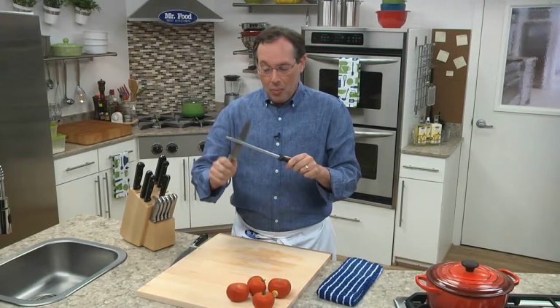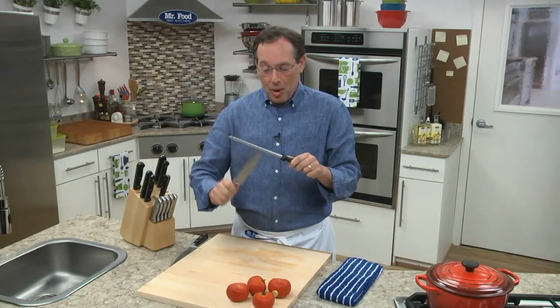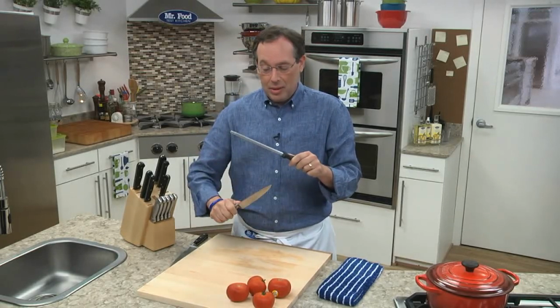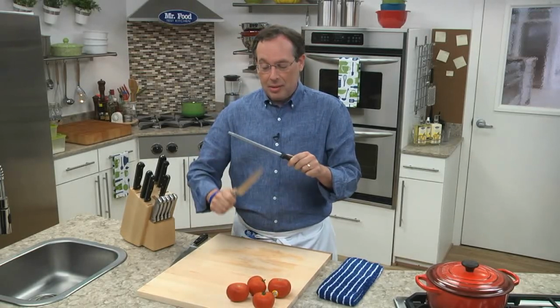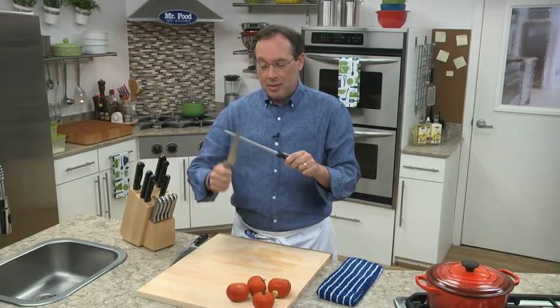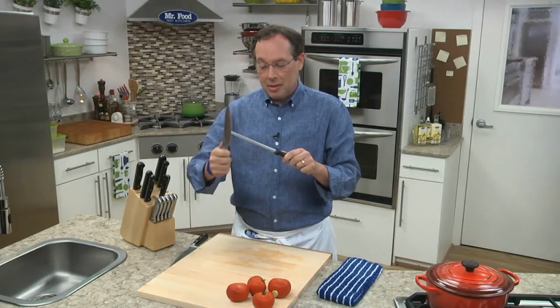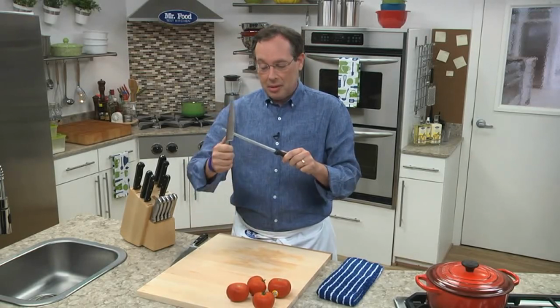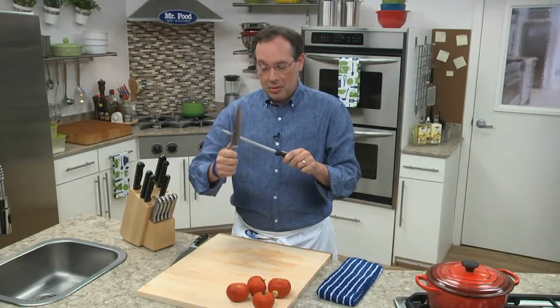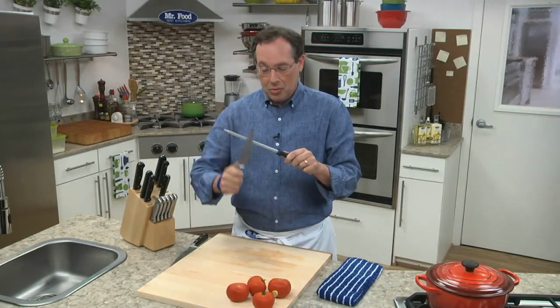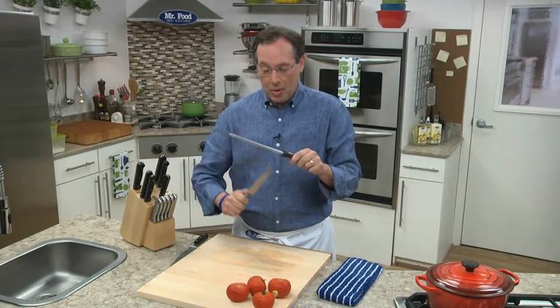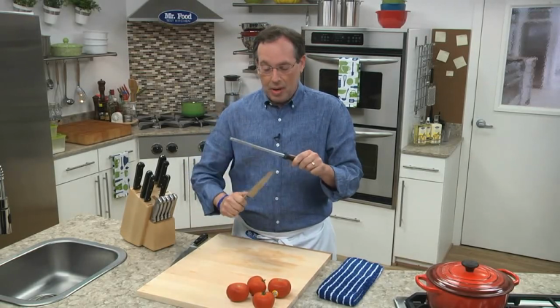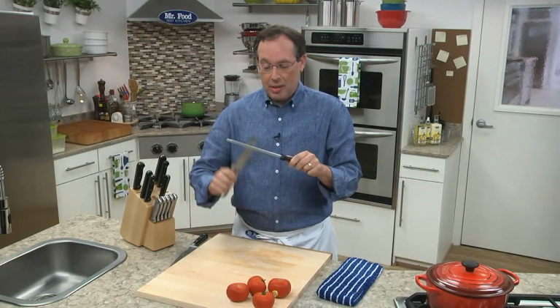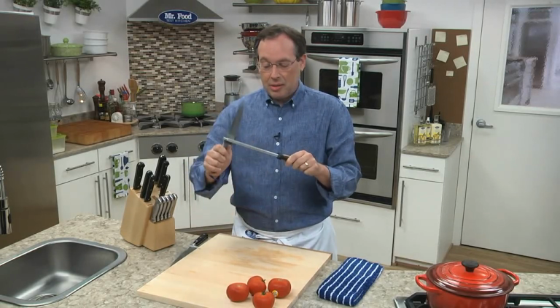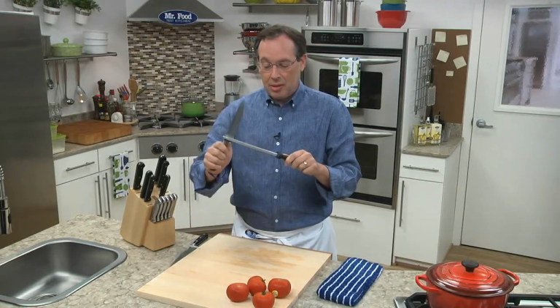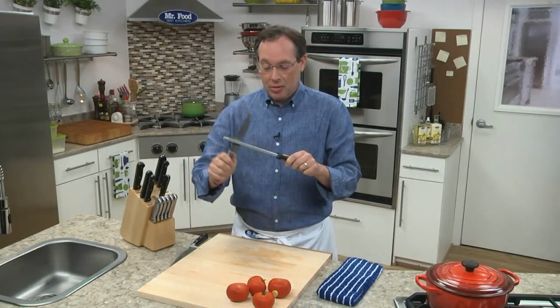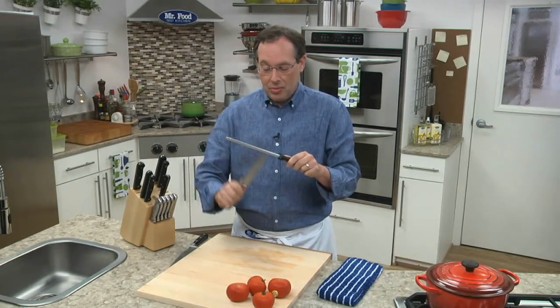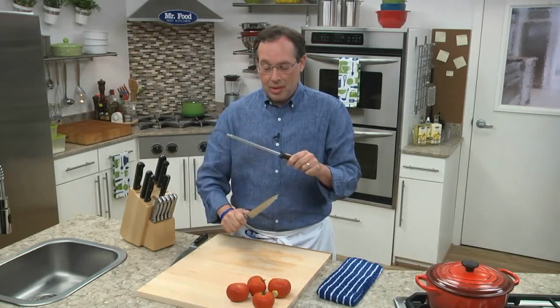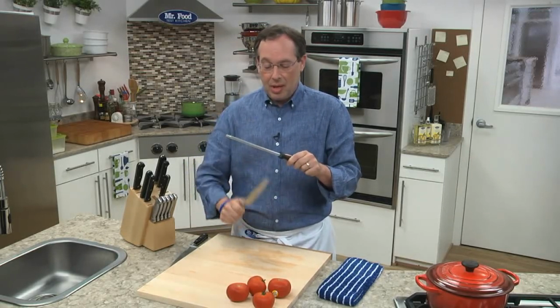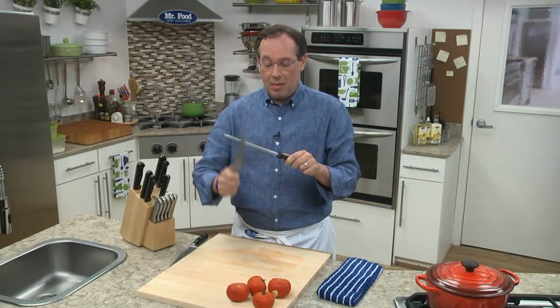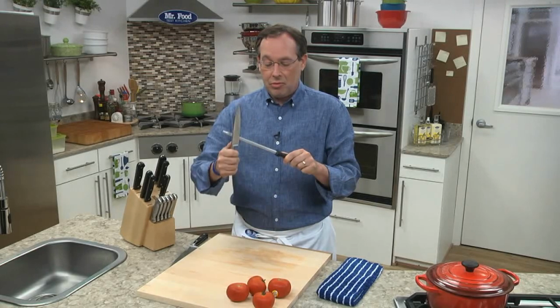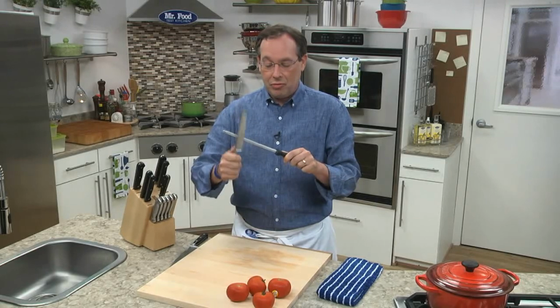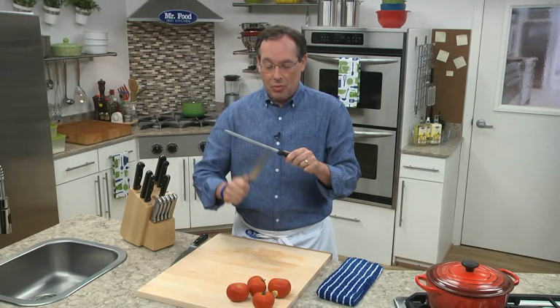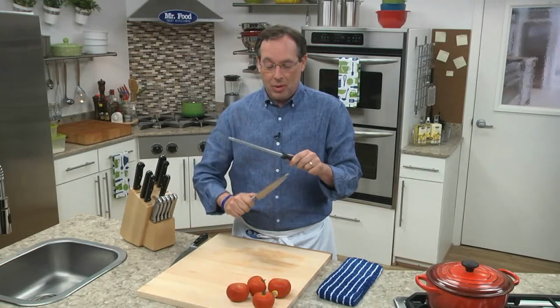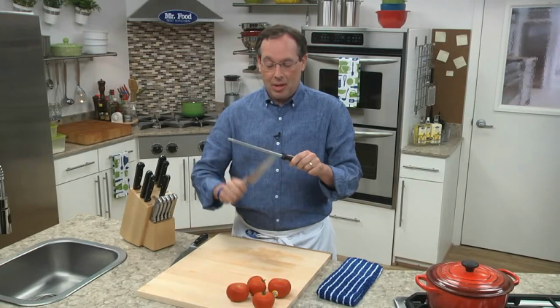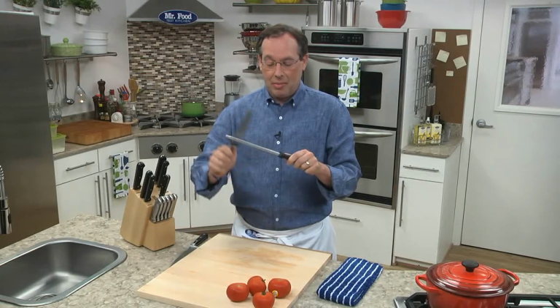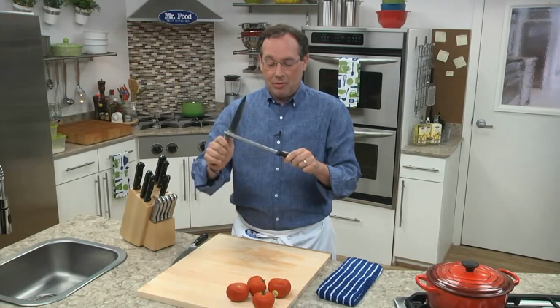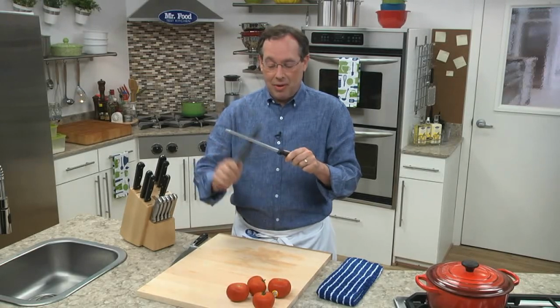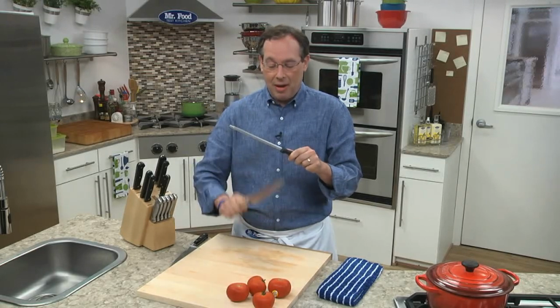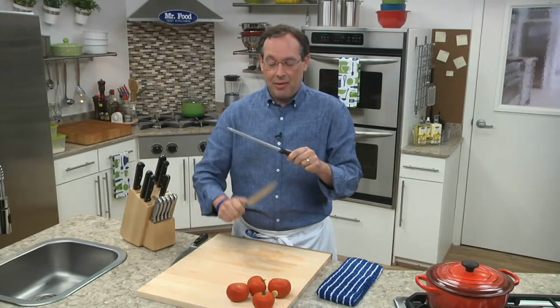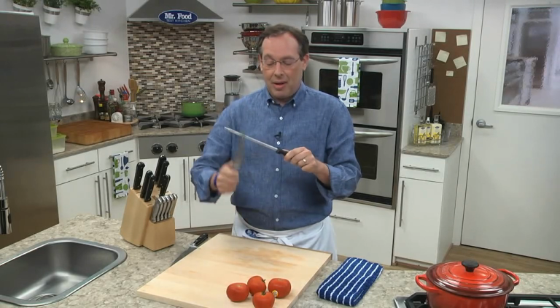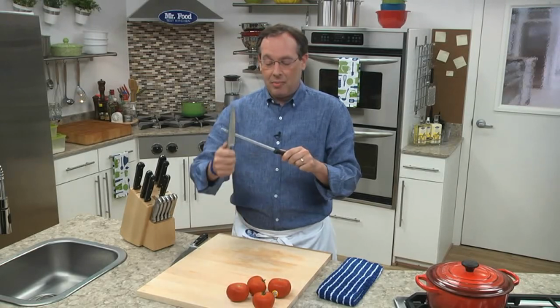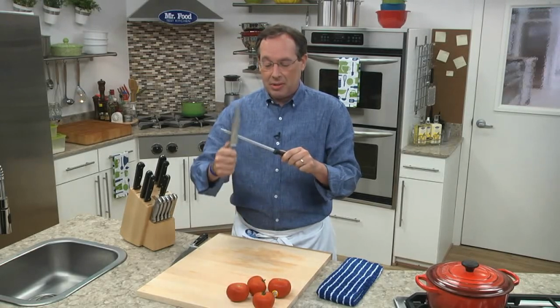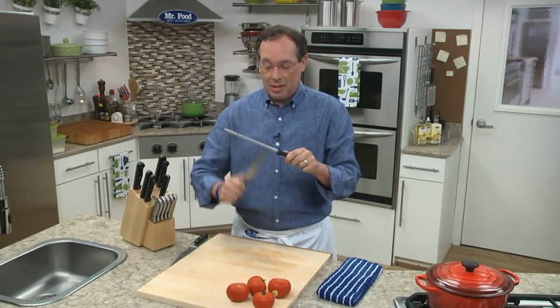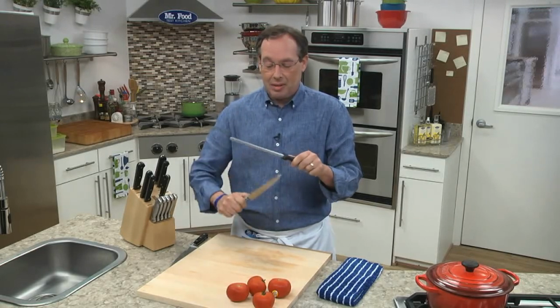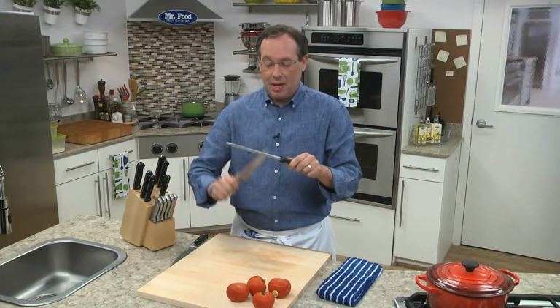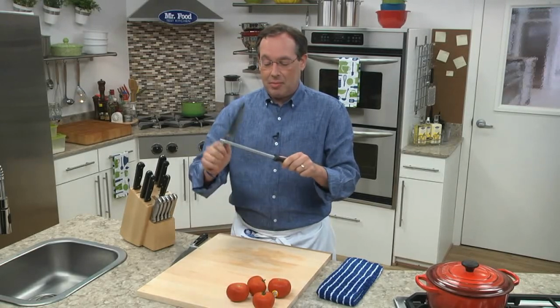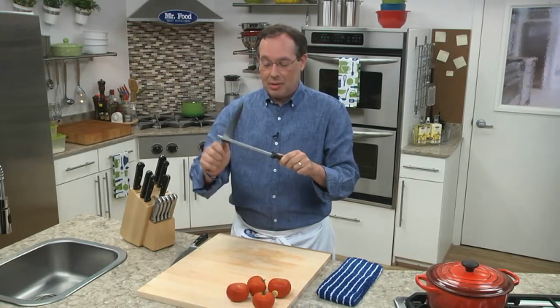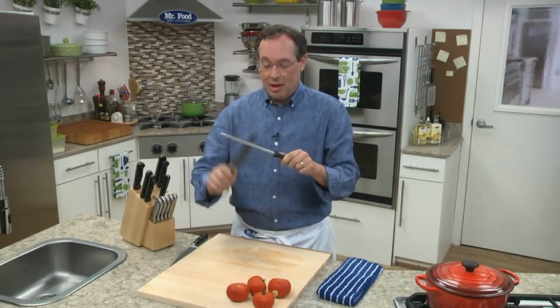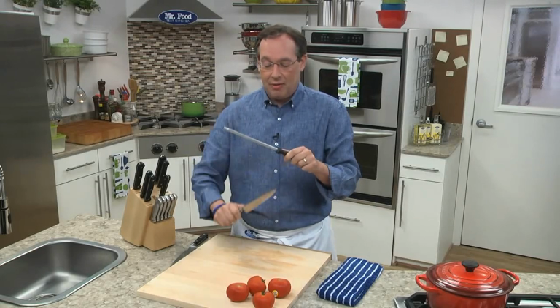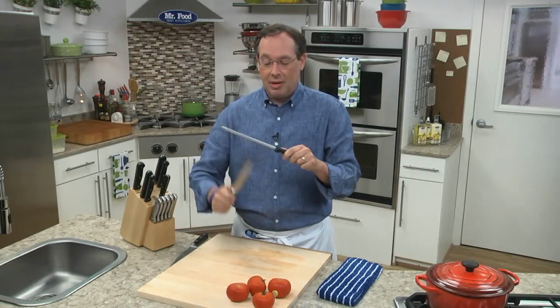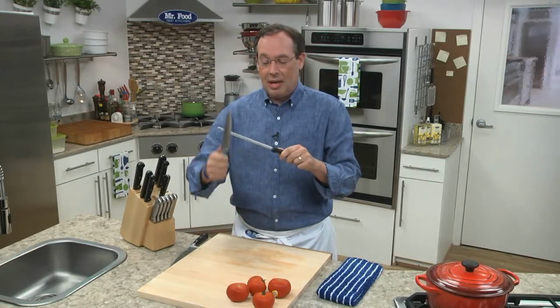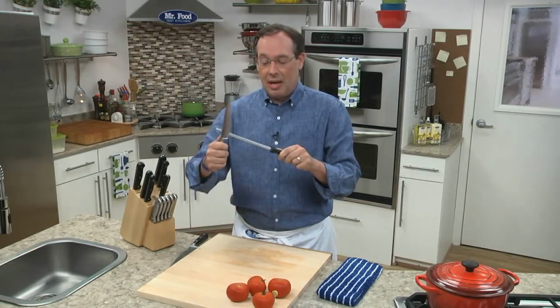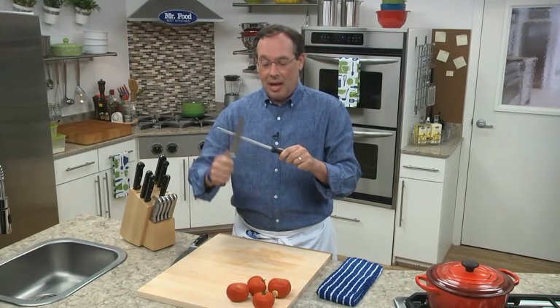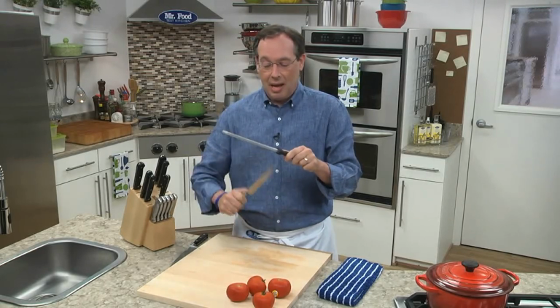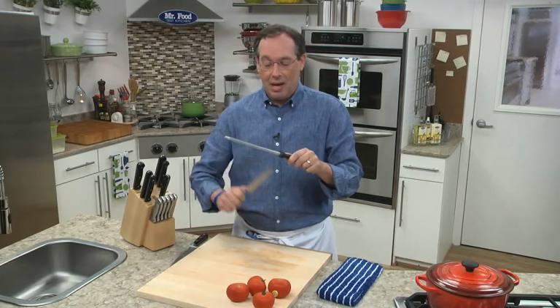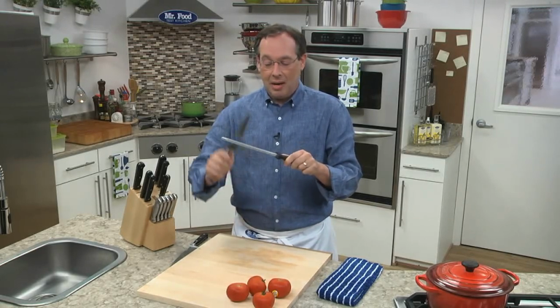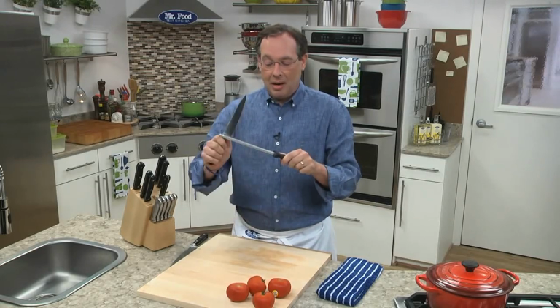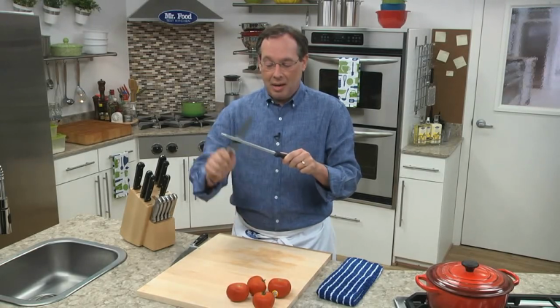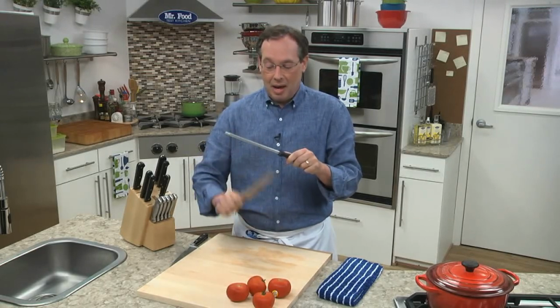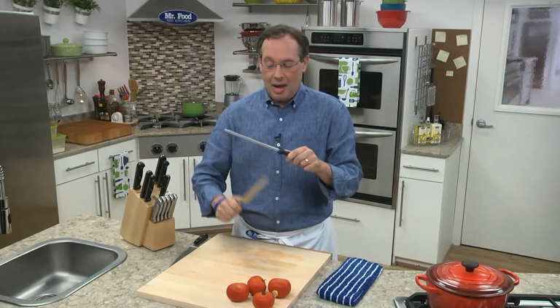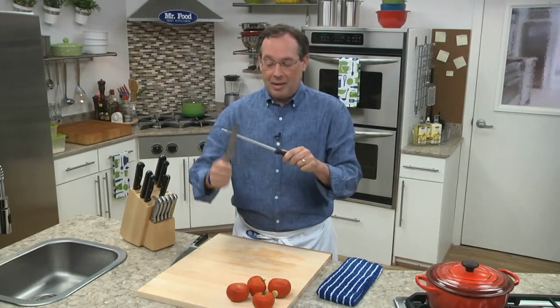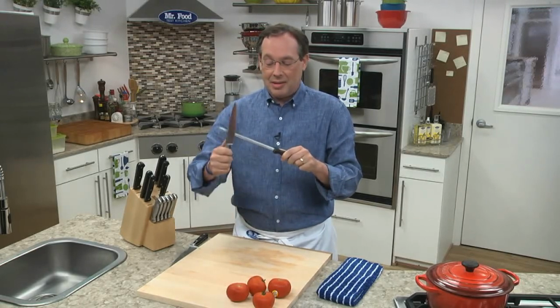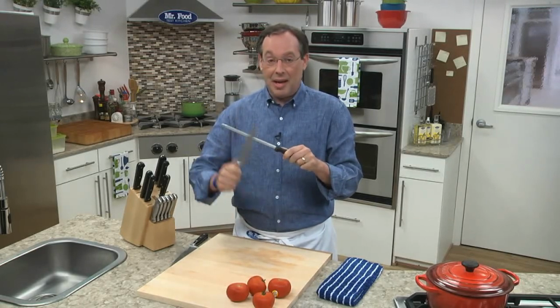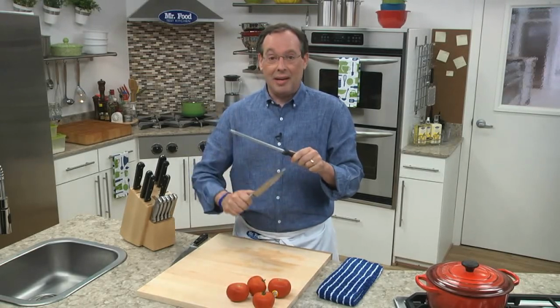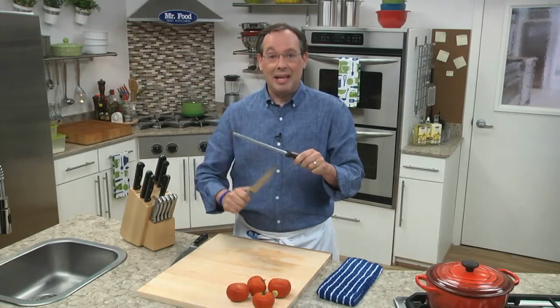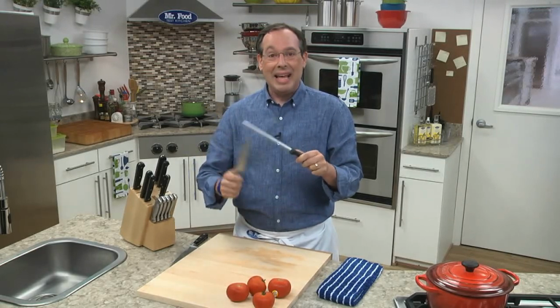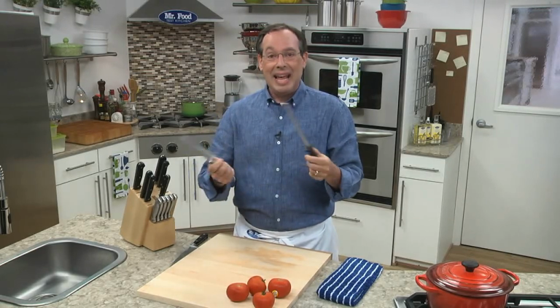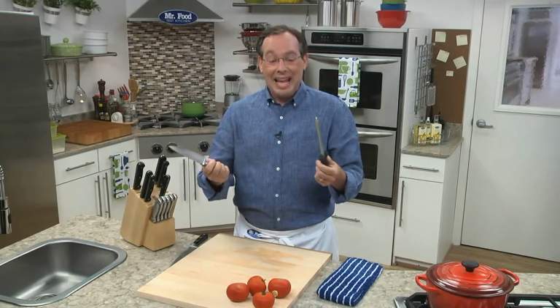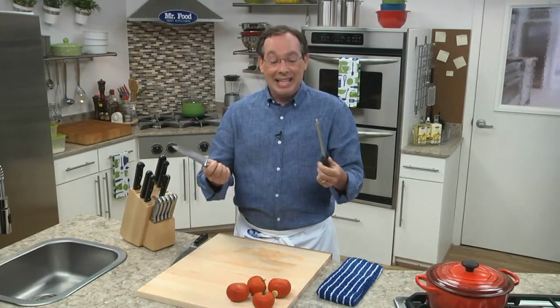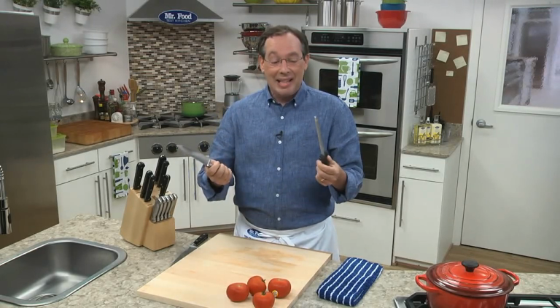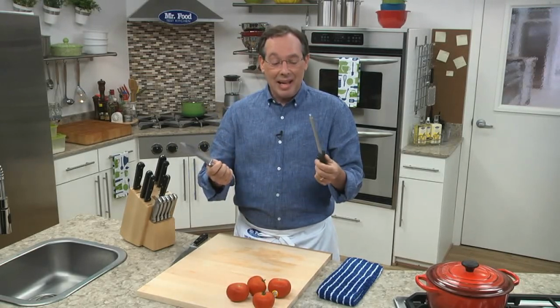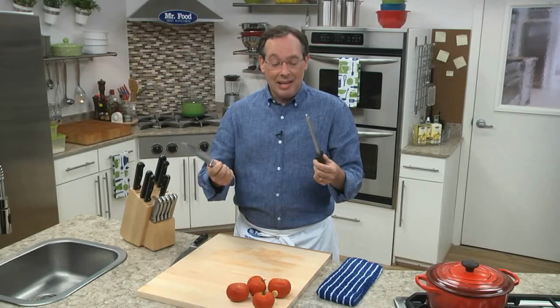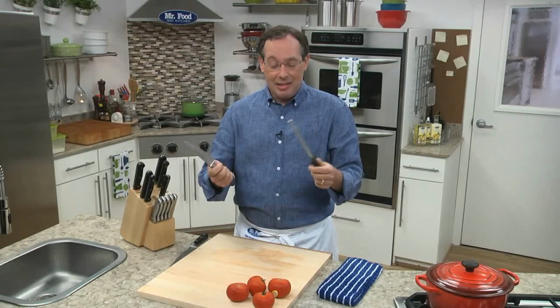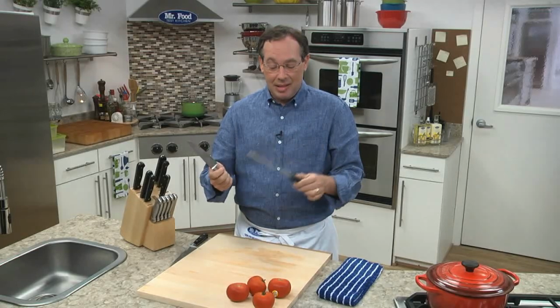Once, twice, three times, four times, five times, six times, seven, eight, nine, ten. It's that easy.